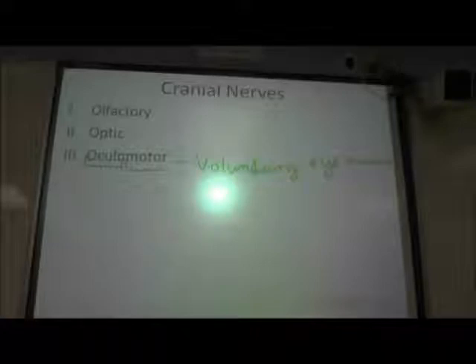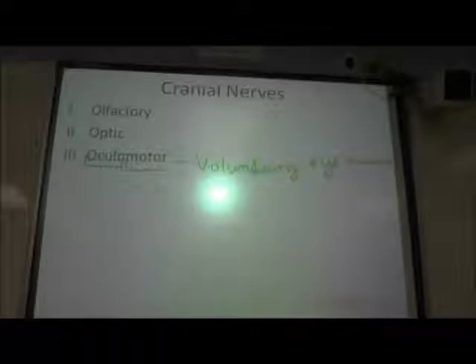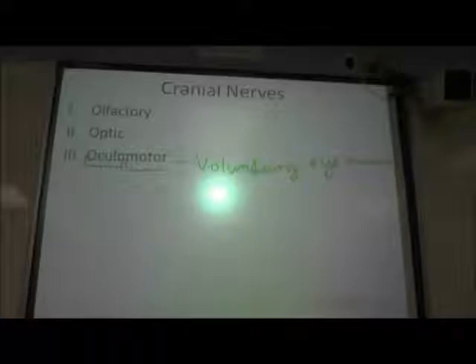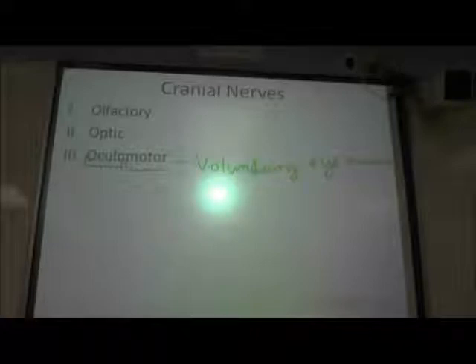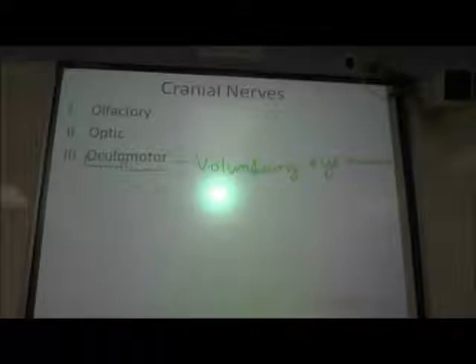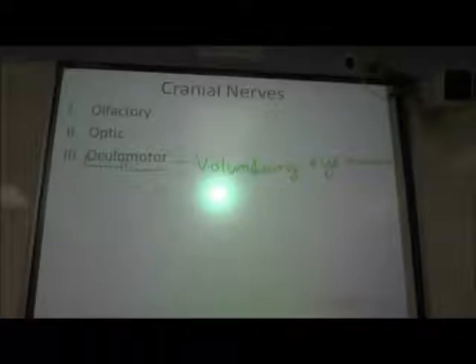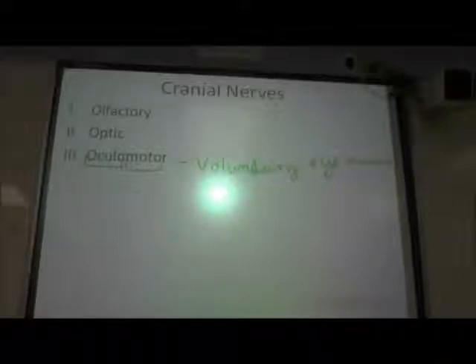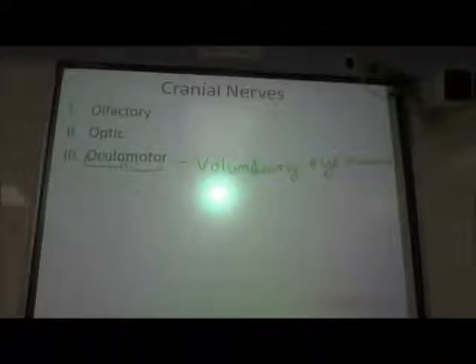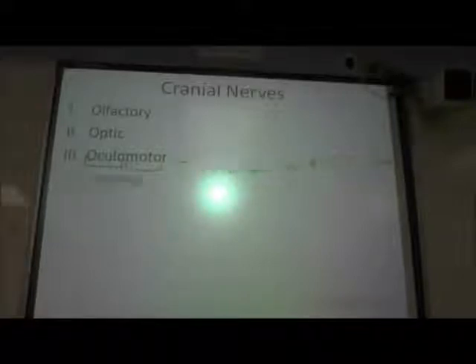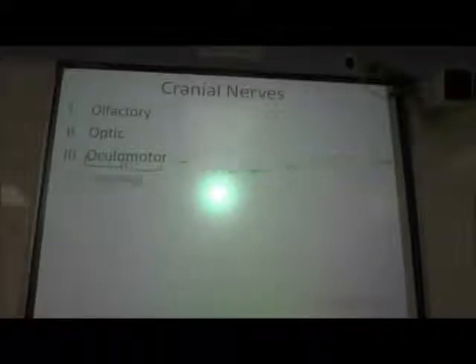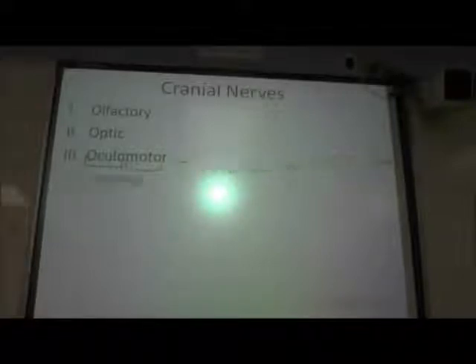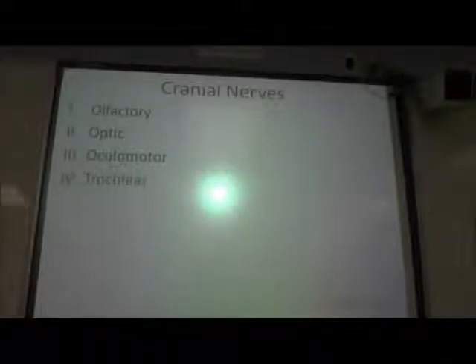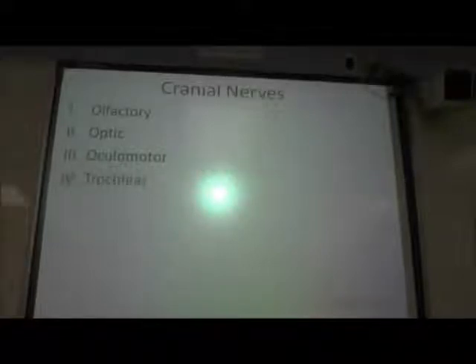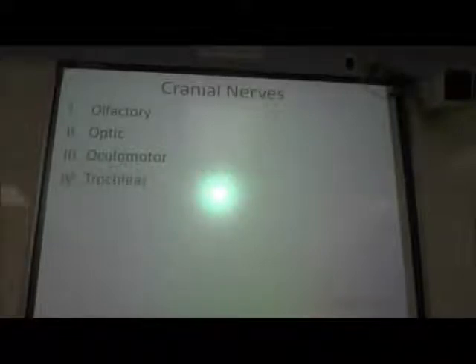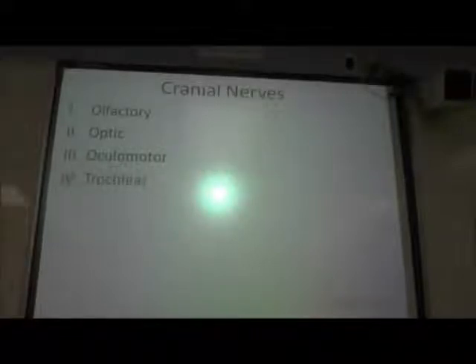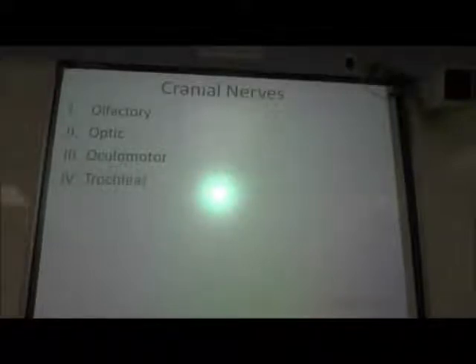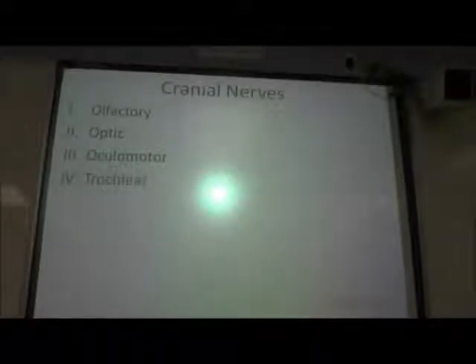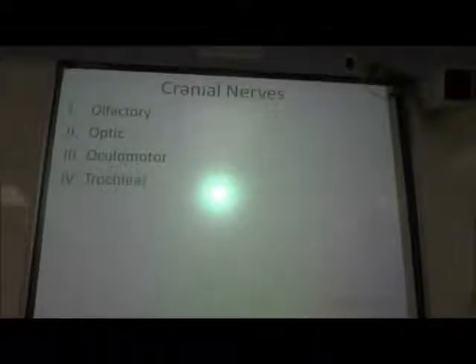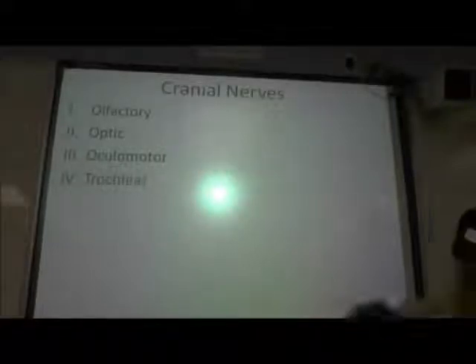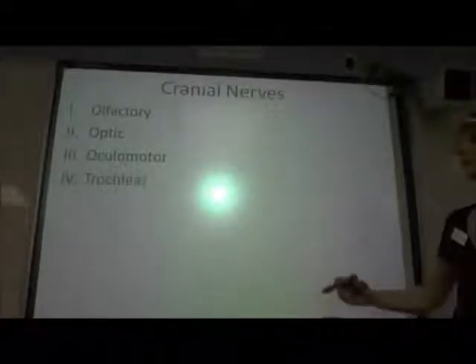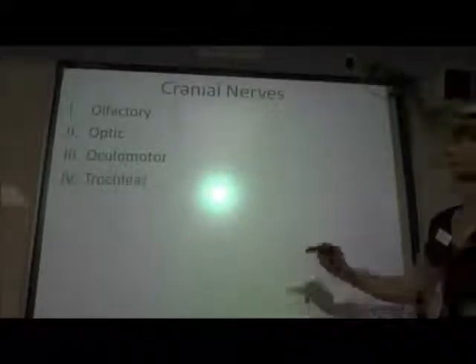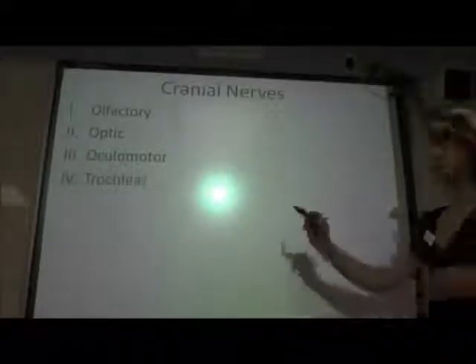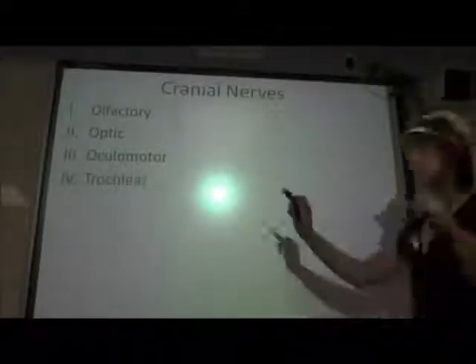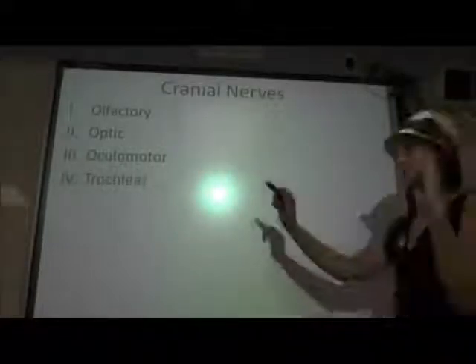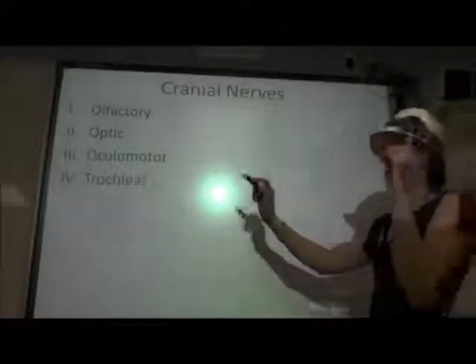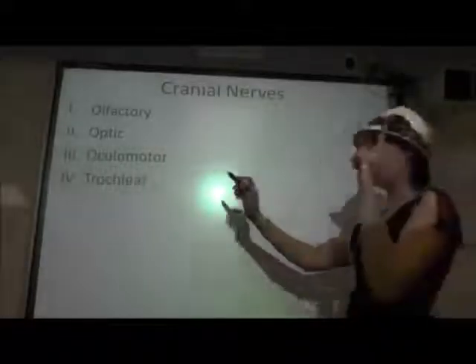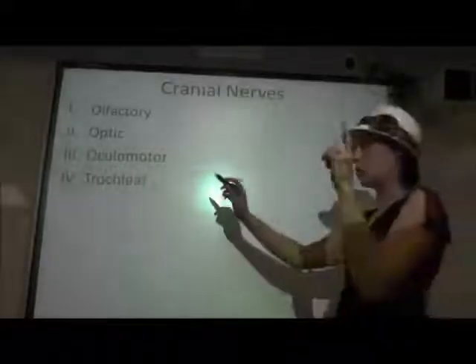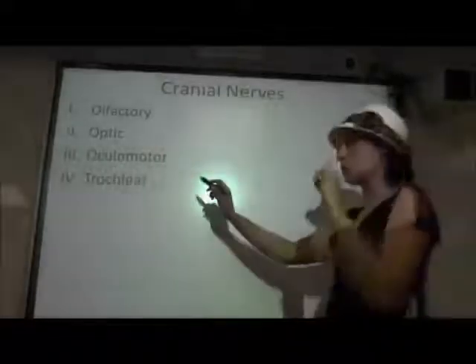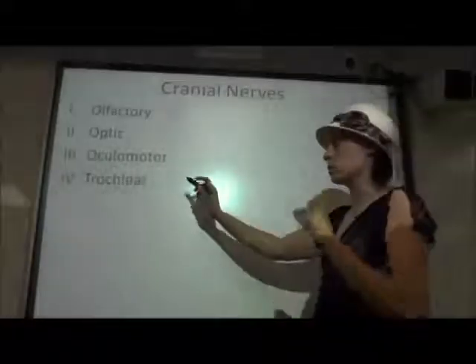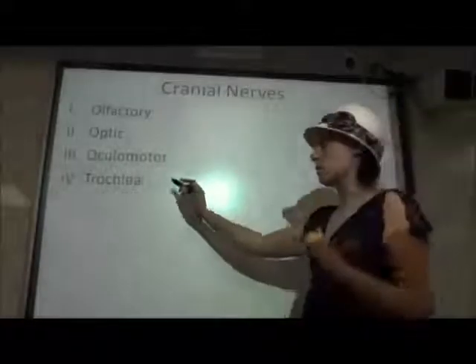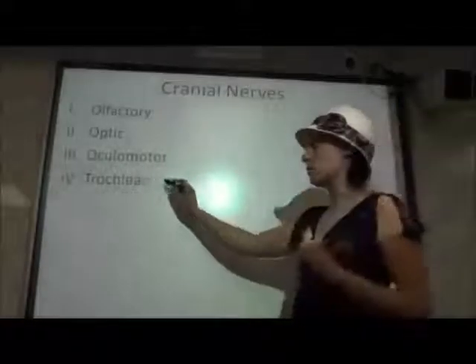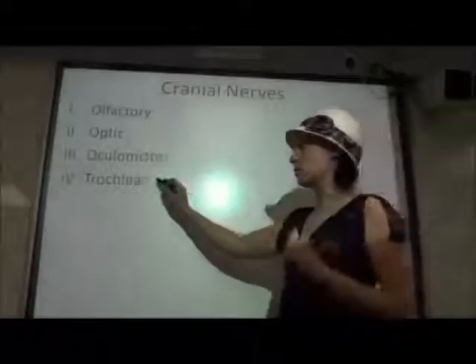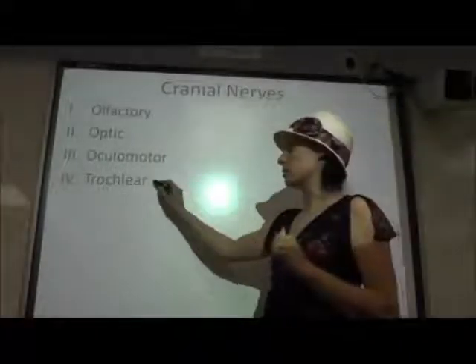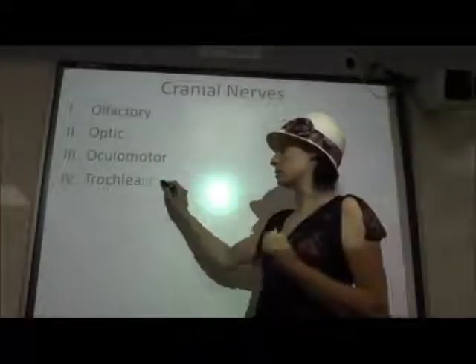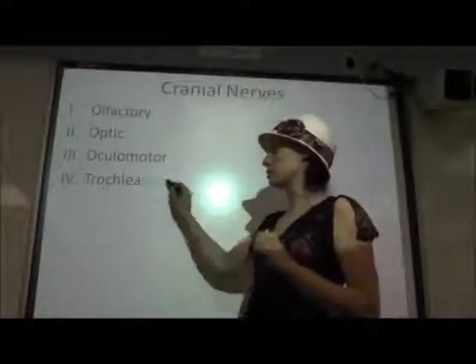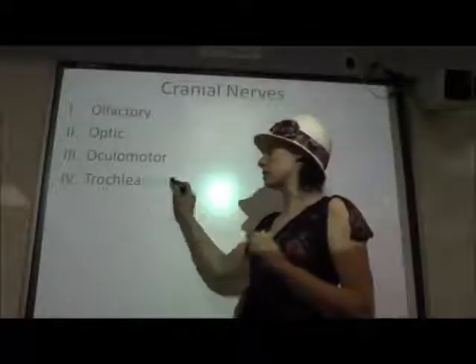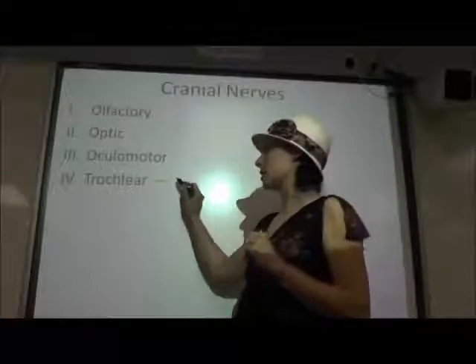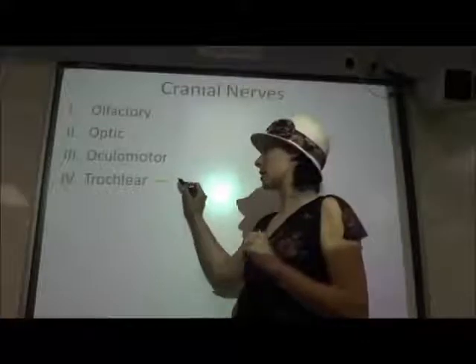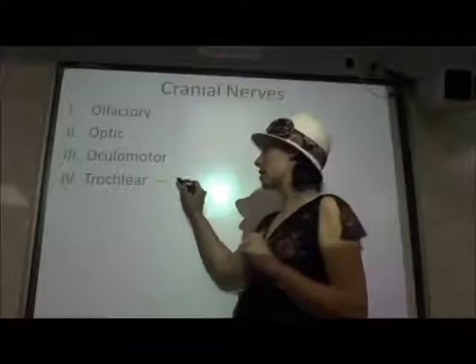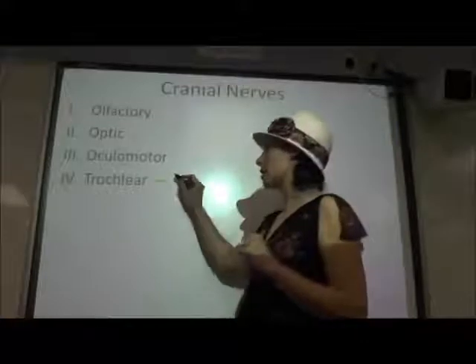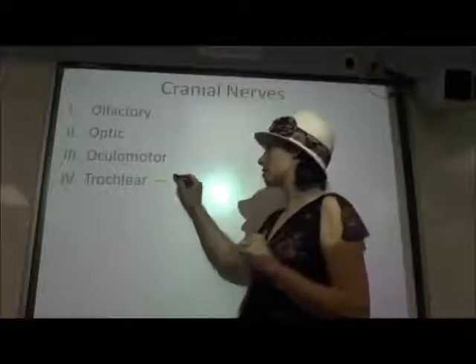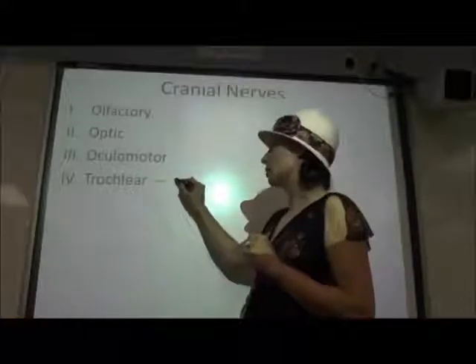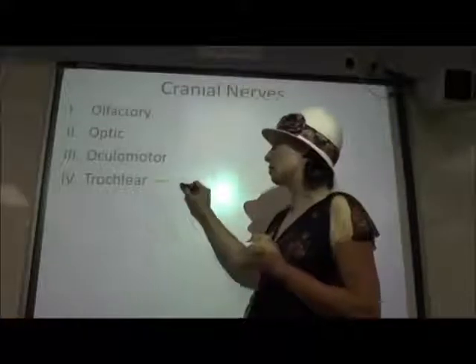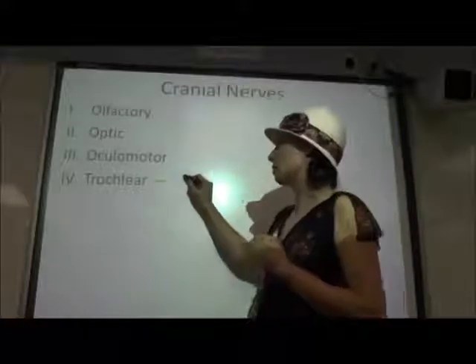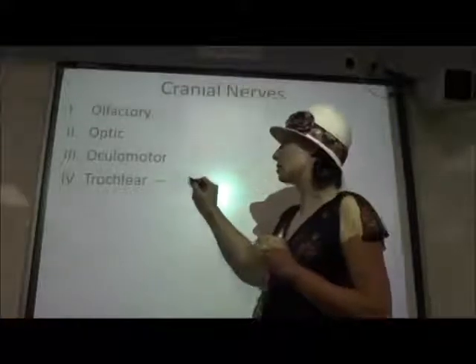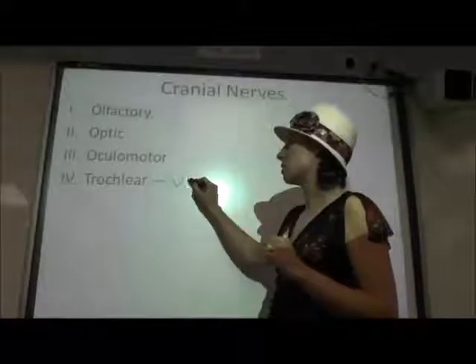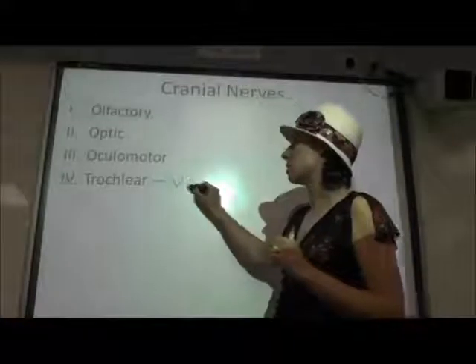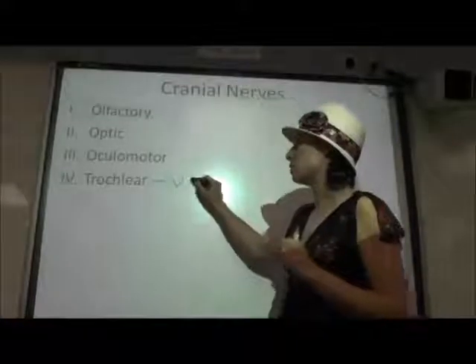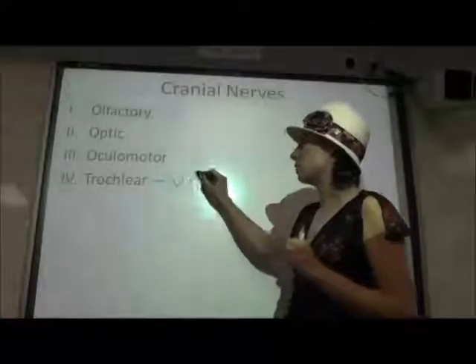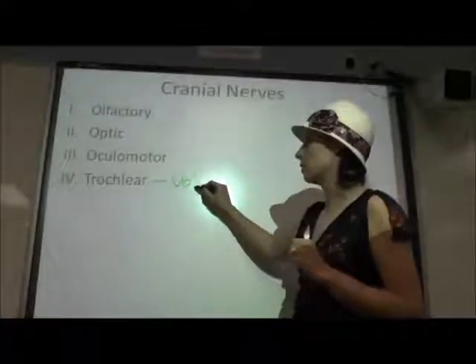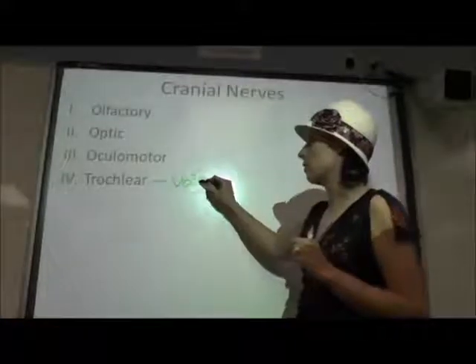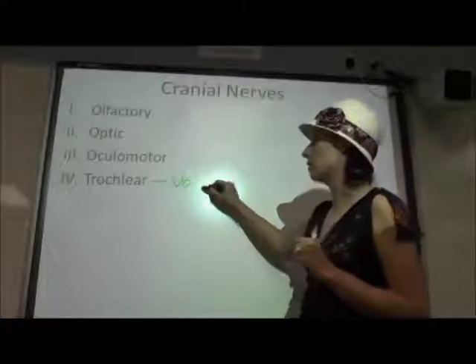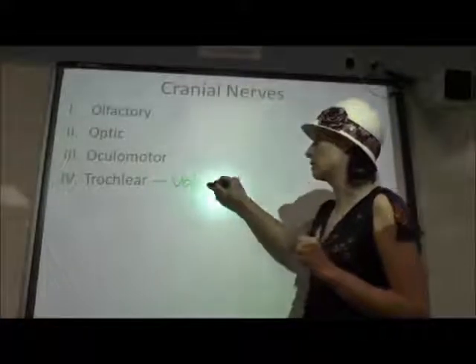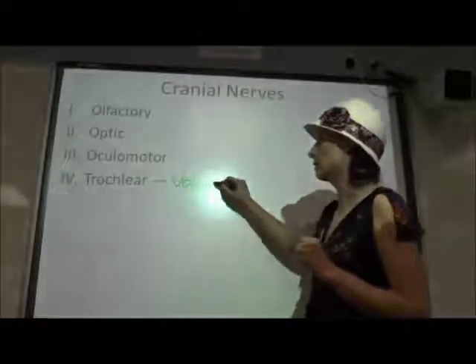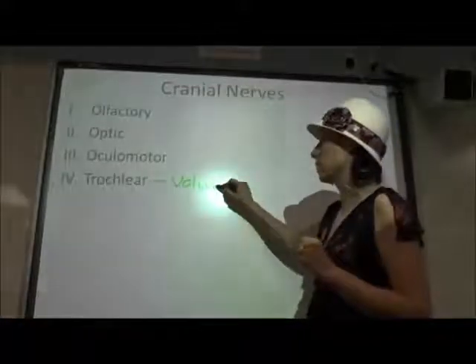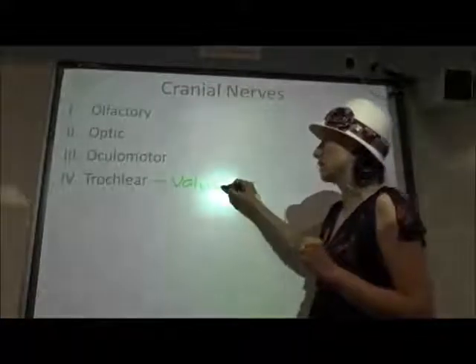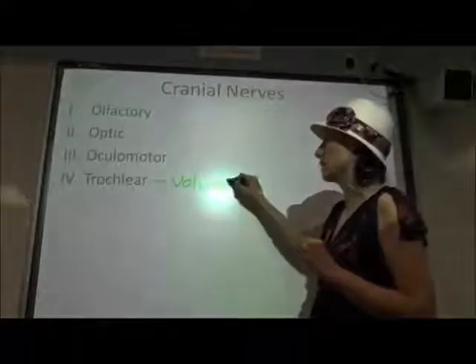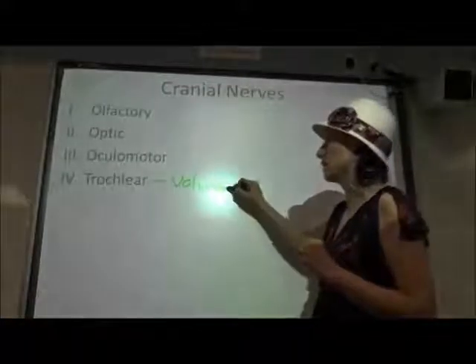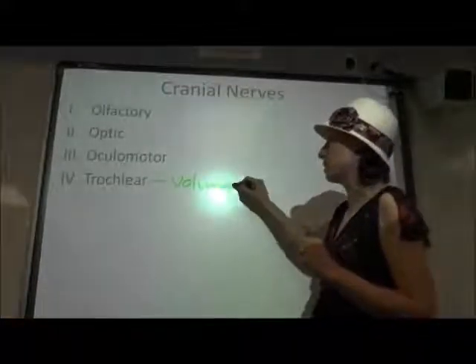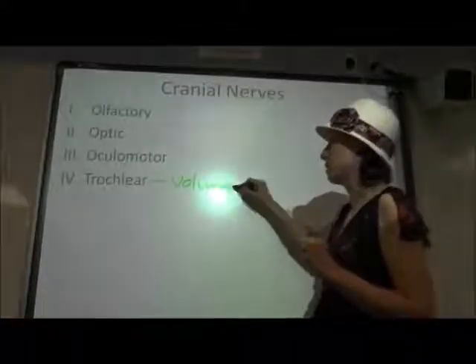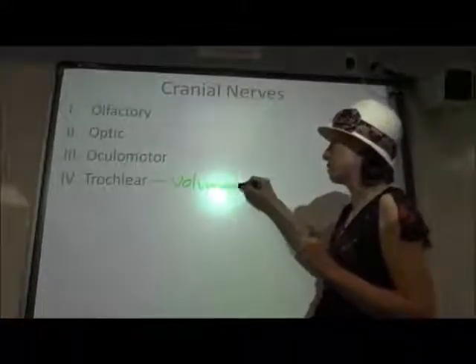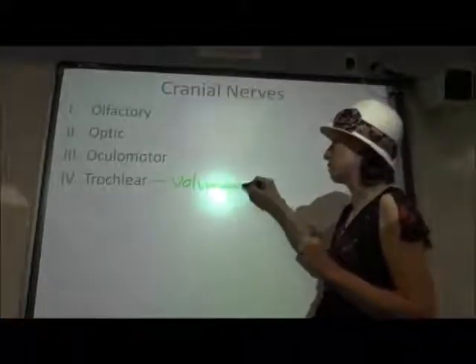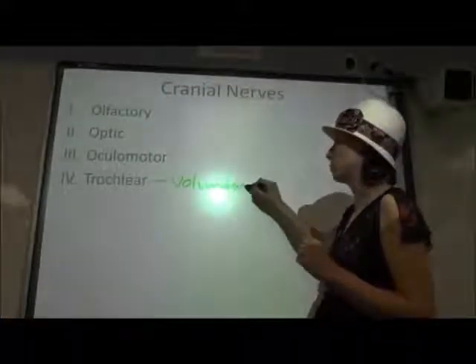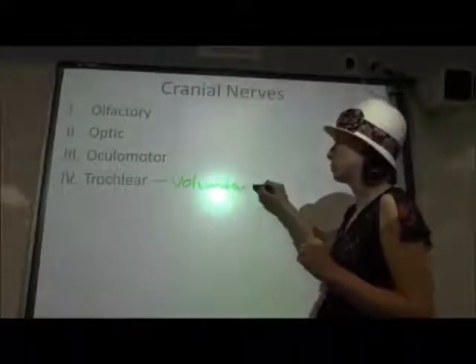Next is our trochlear nerve. This controls one of those extrinsic eye muscles, so it's also involved in voluntary eye movement.